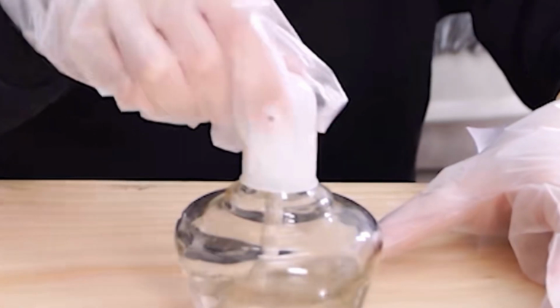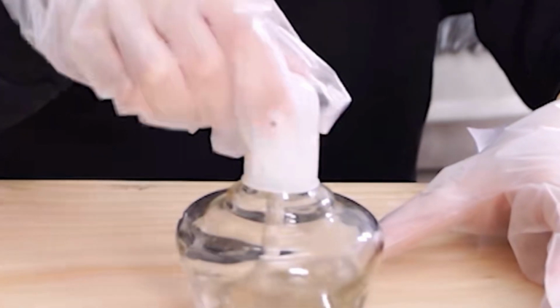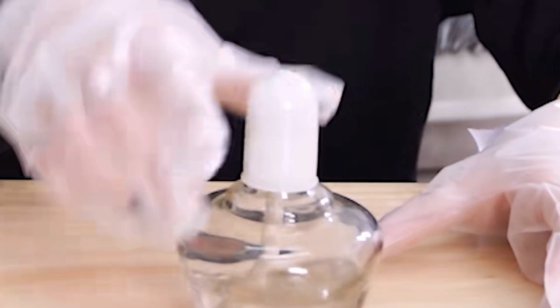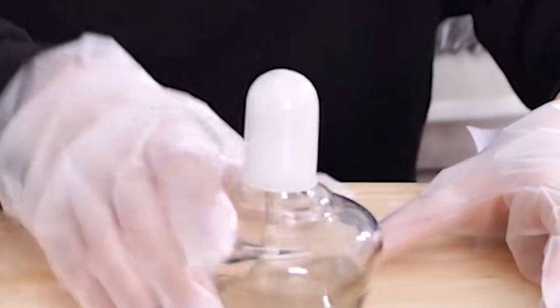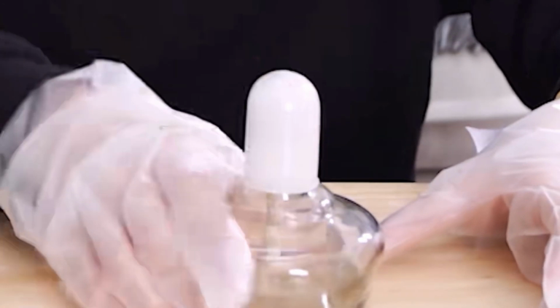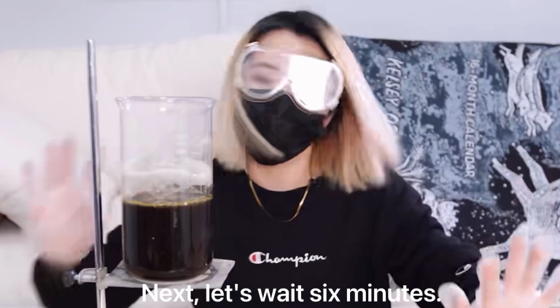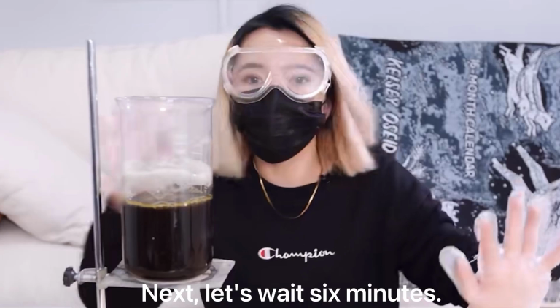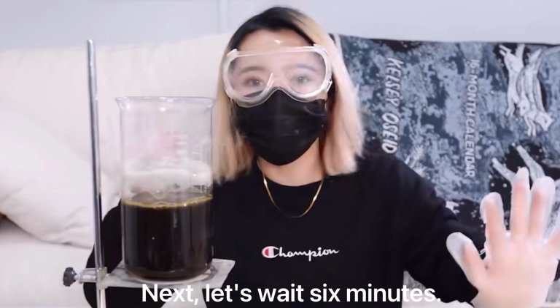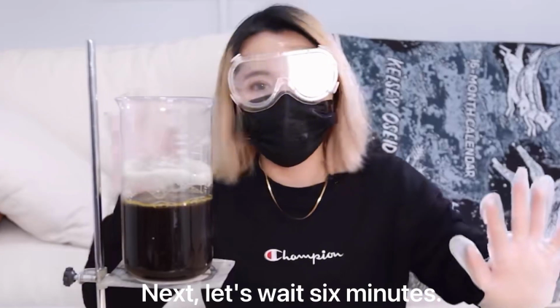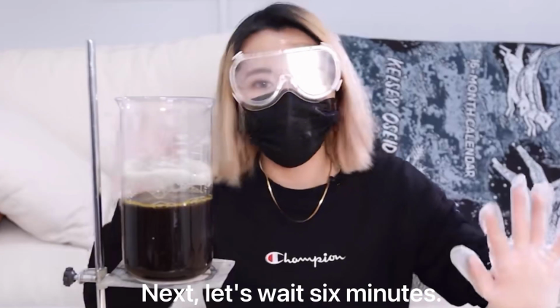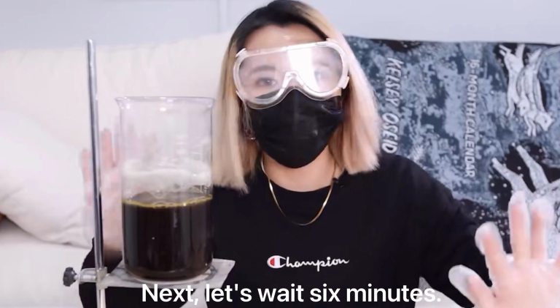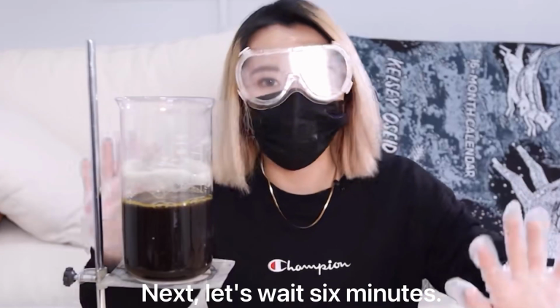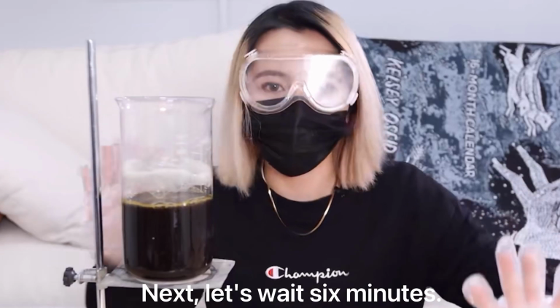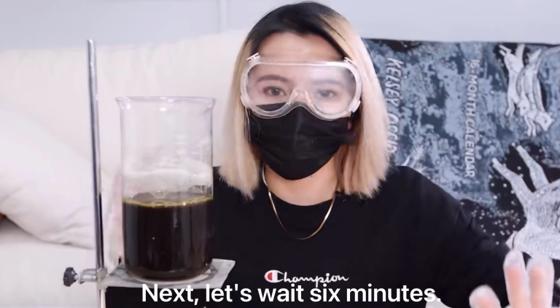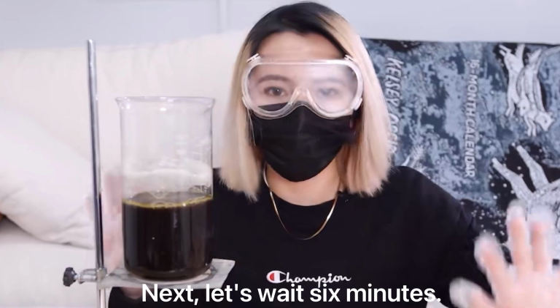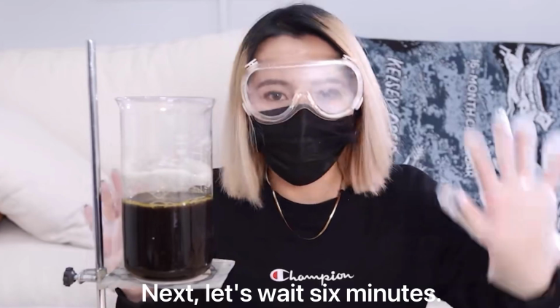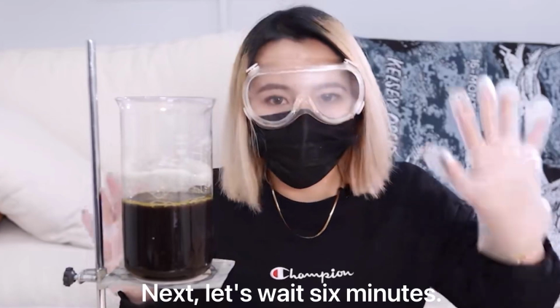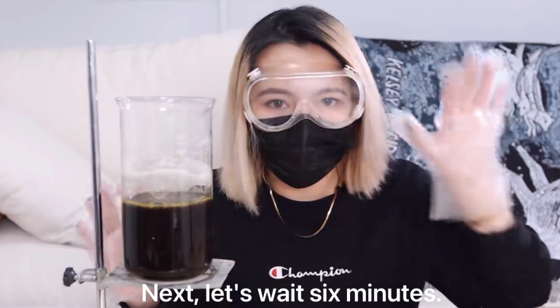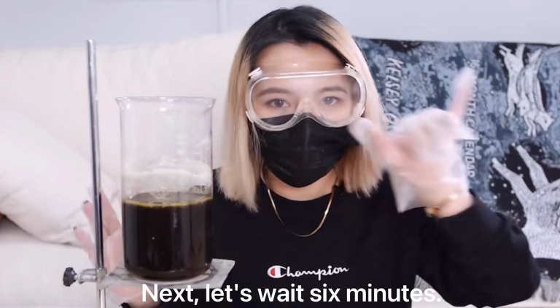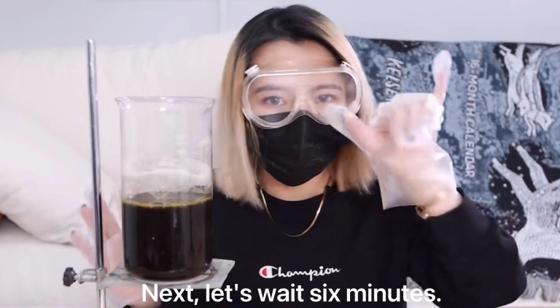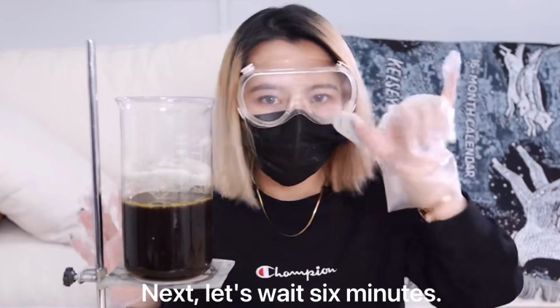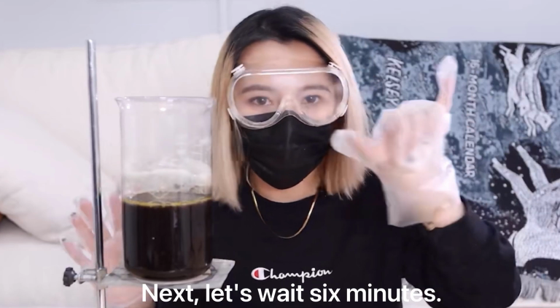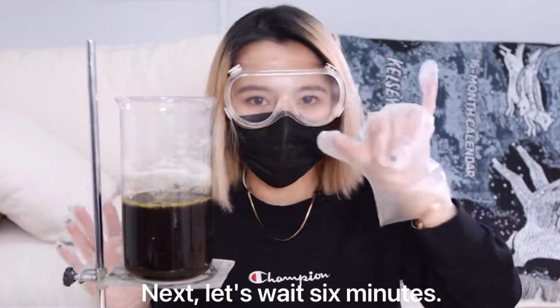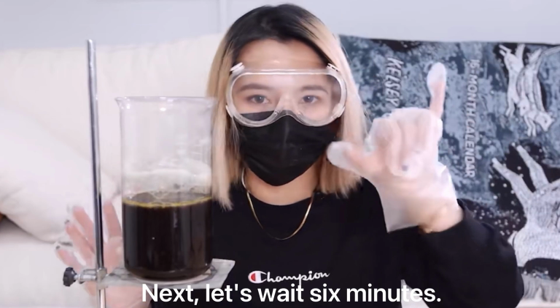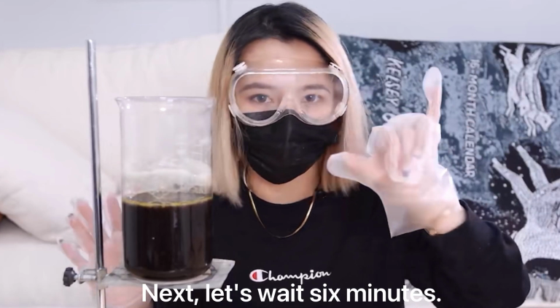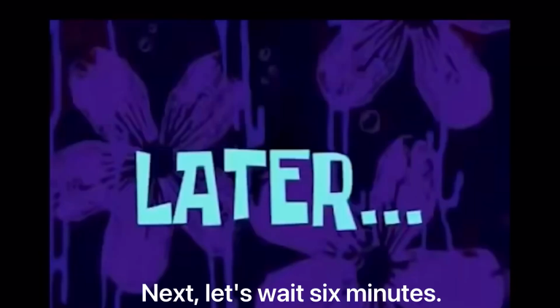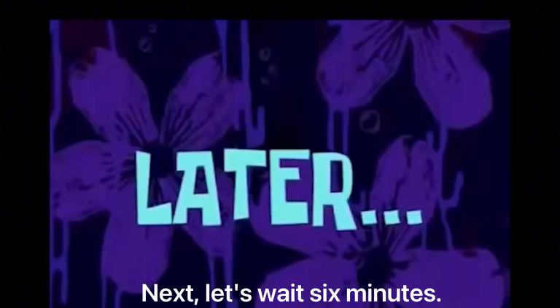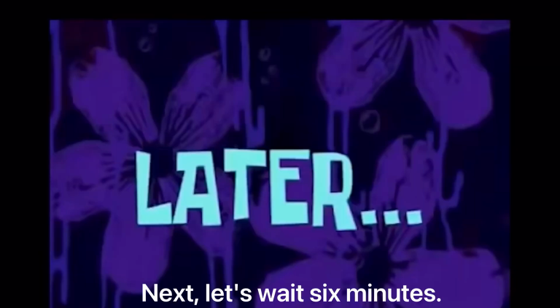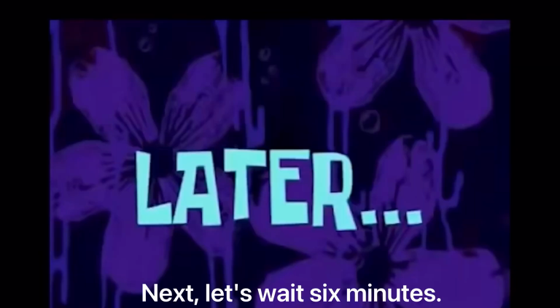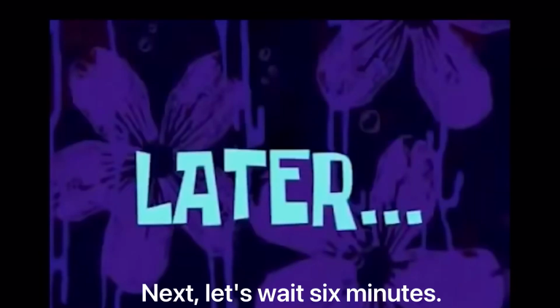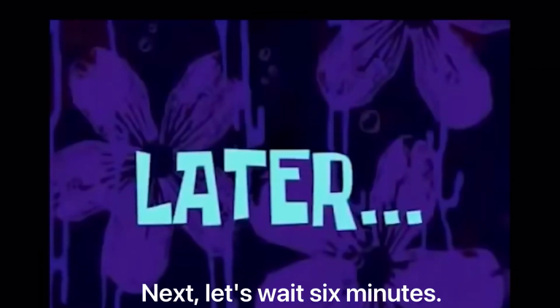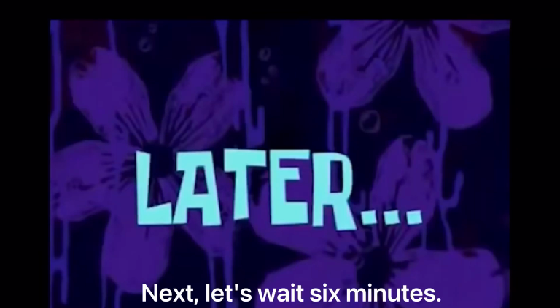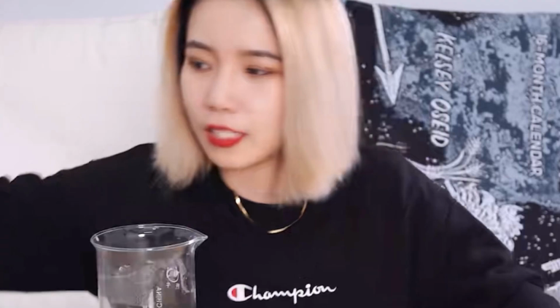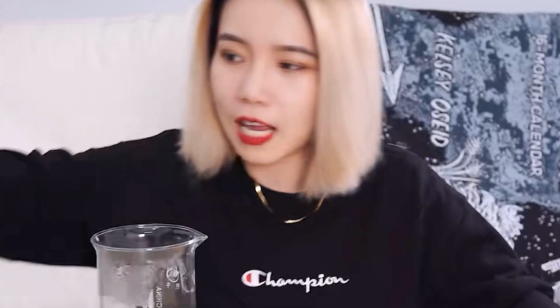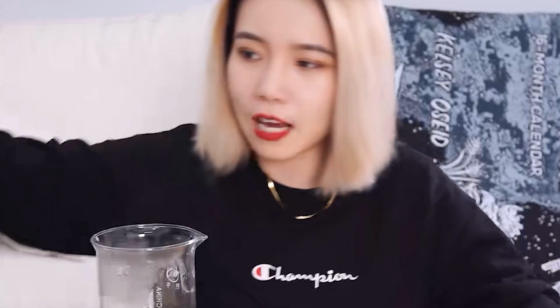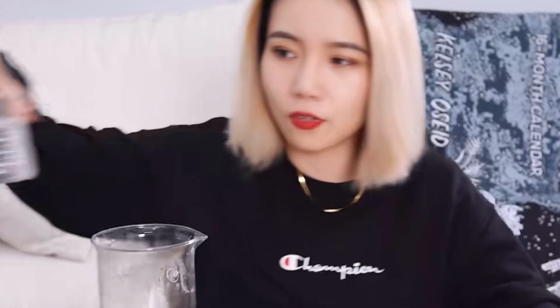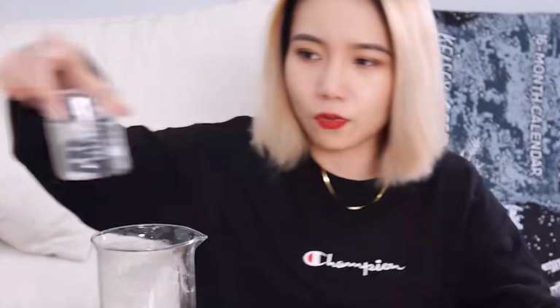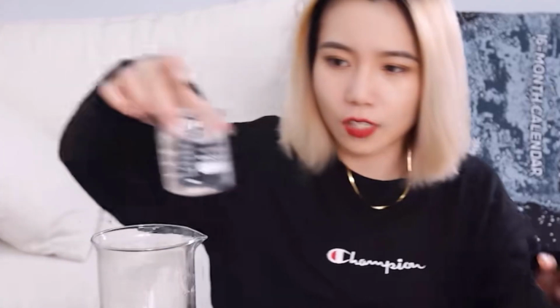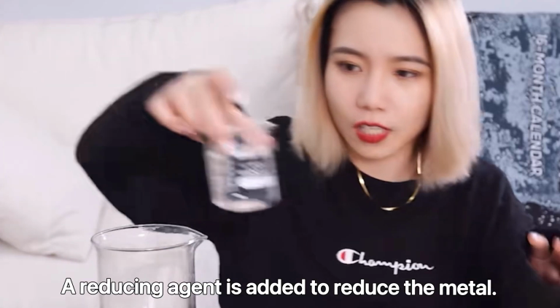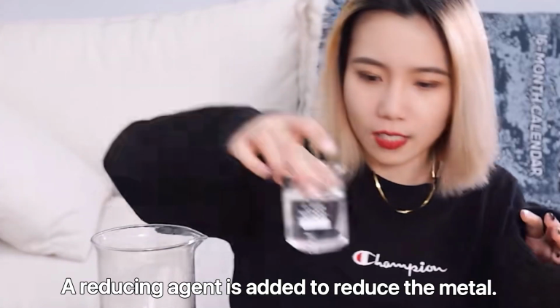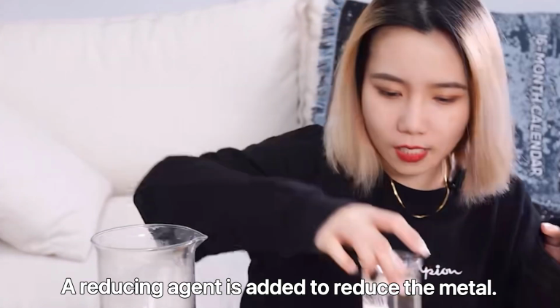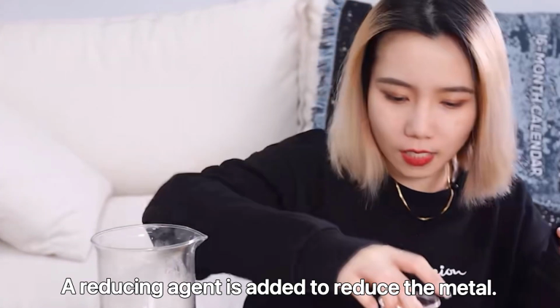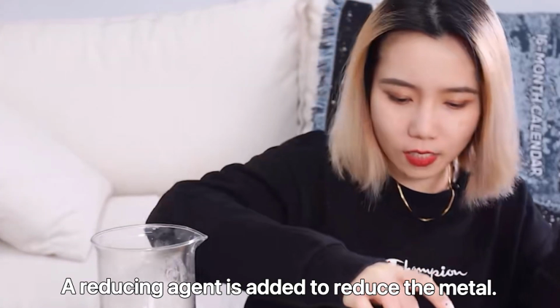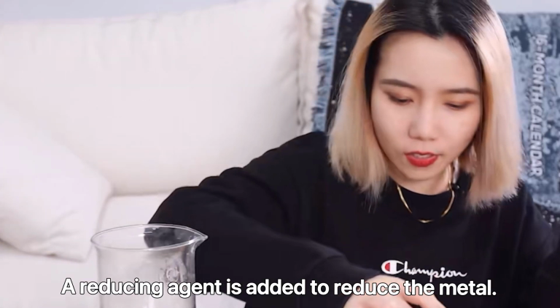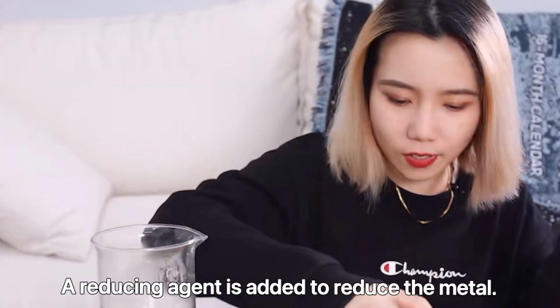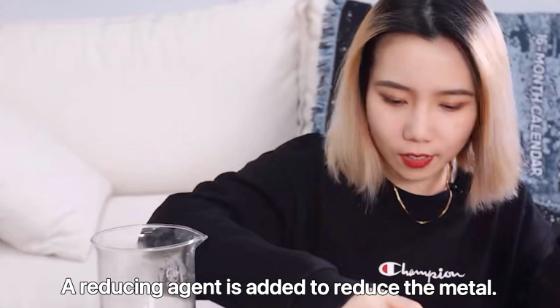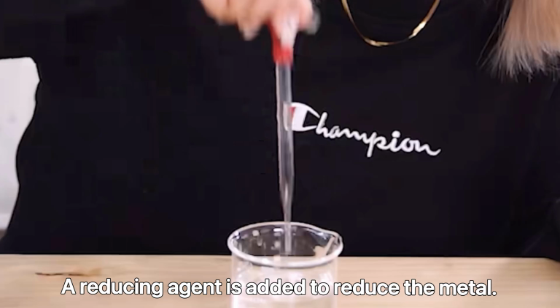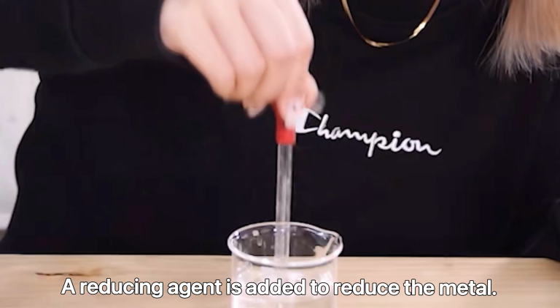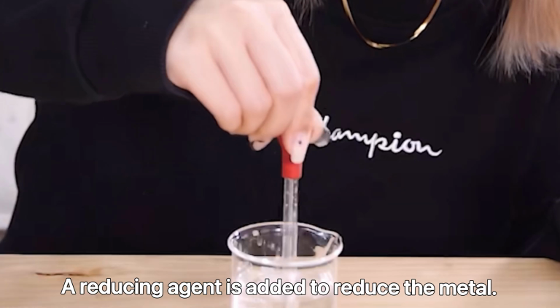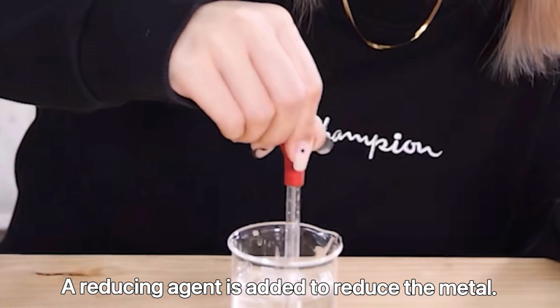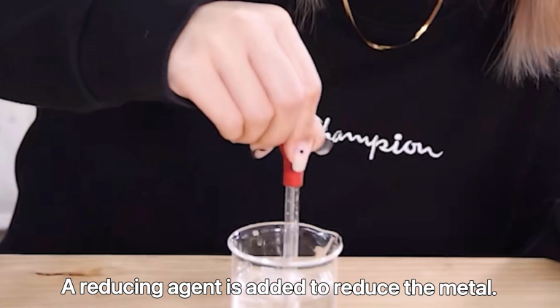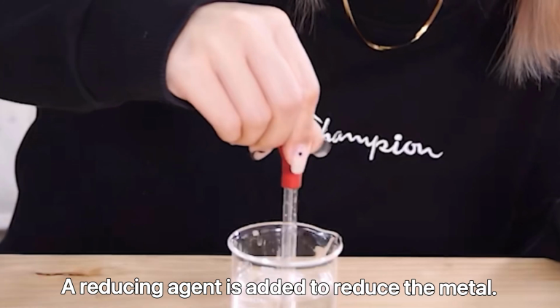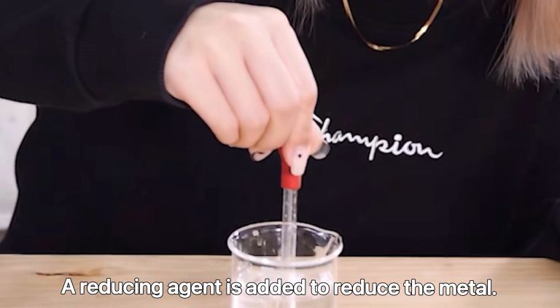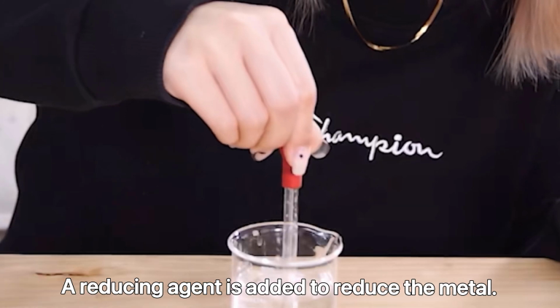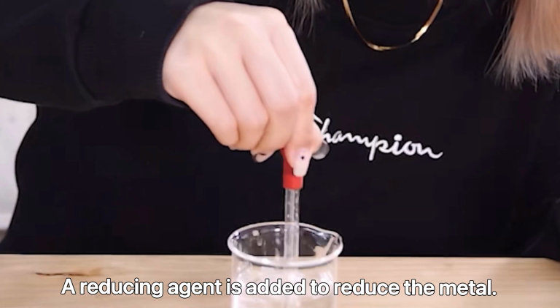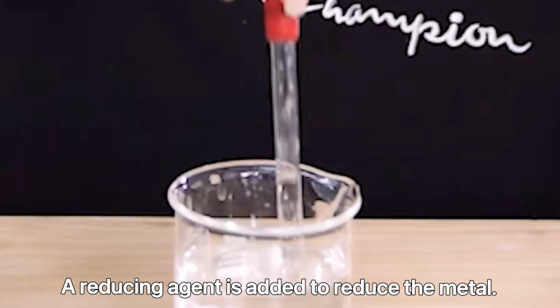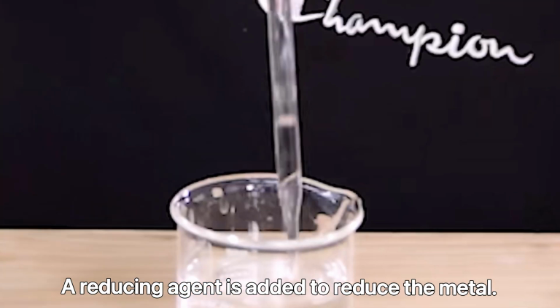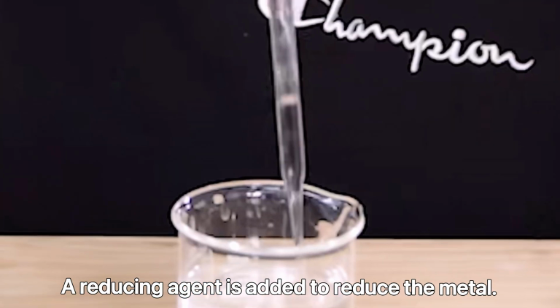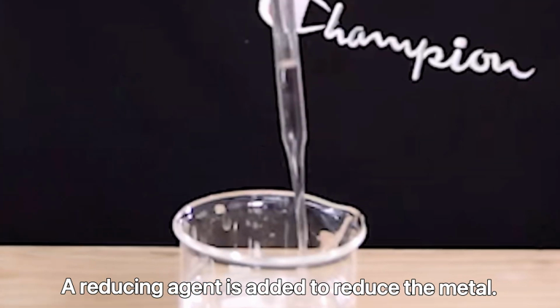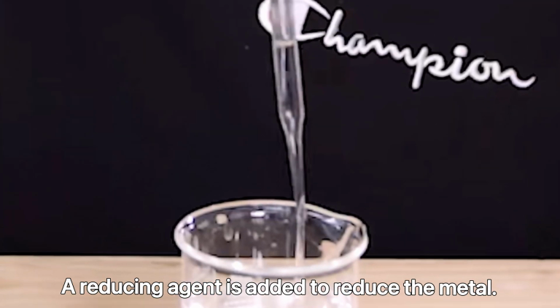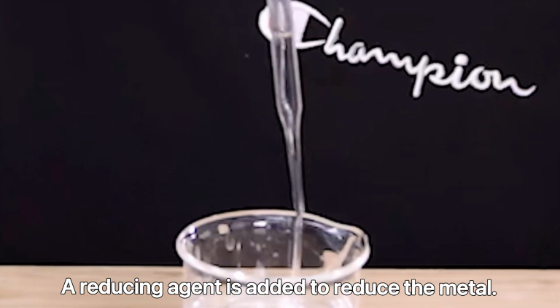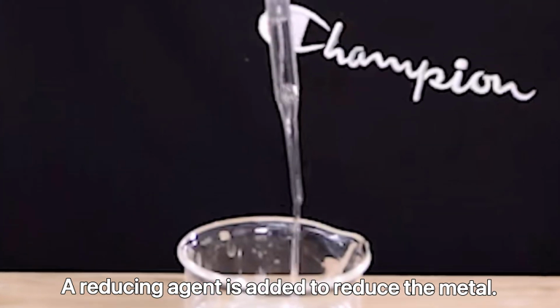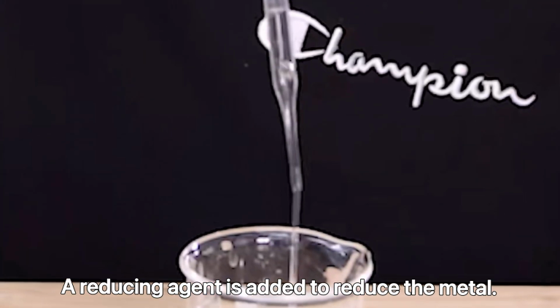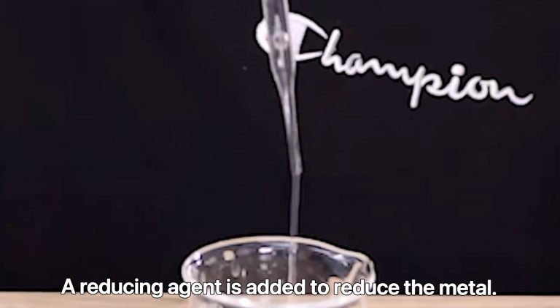Next, let's wait 6 minutes. A reducing agent is added to reduce the metal.